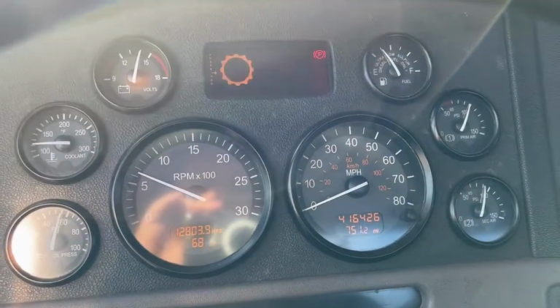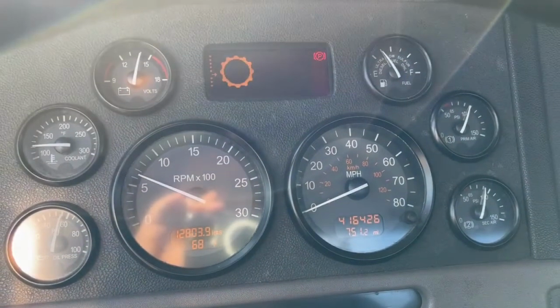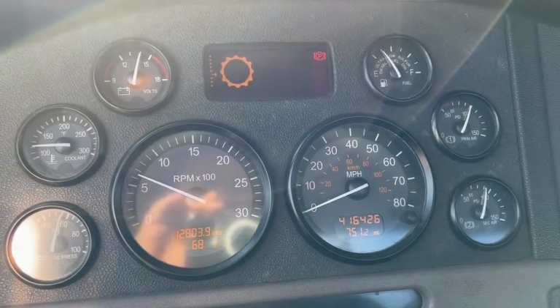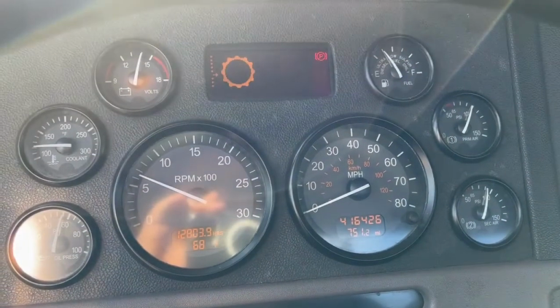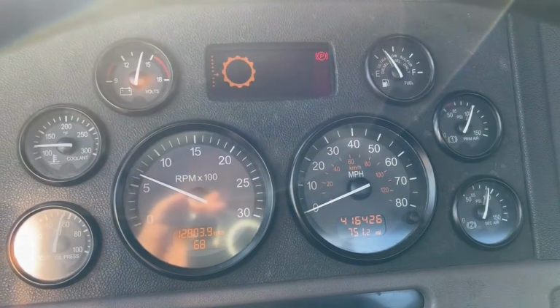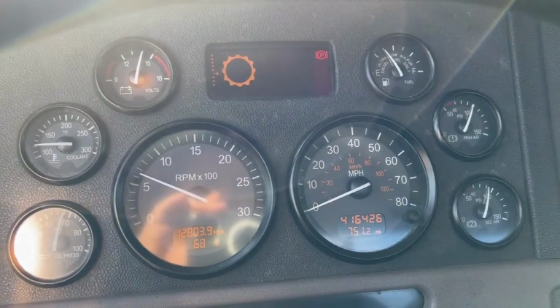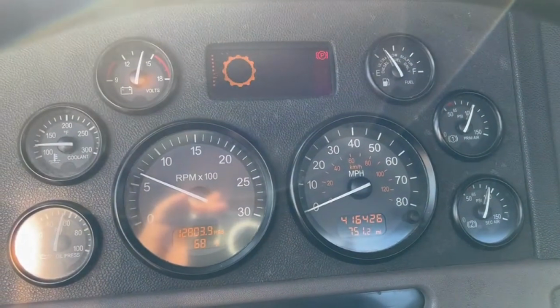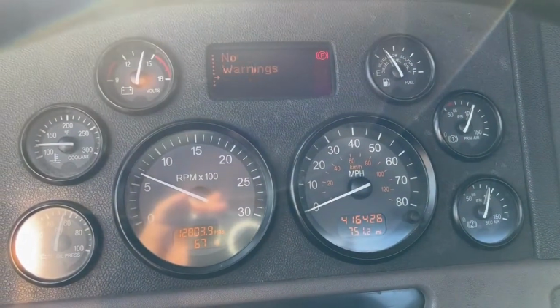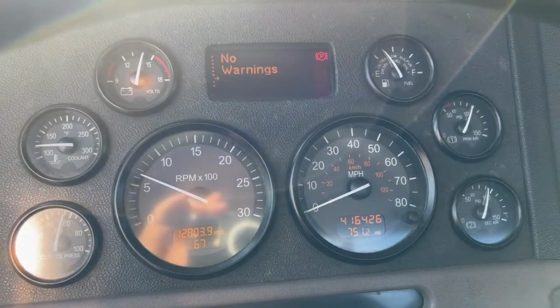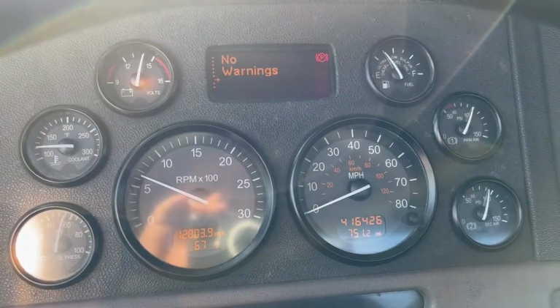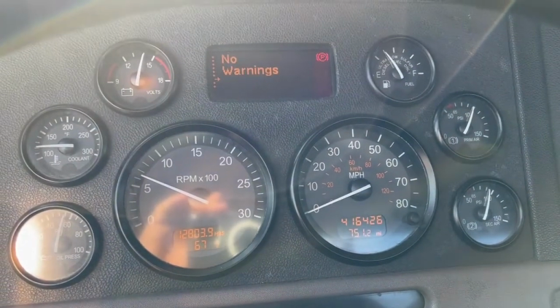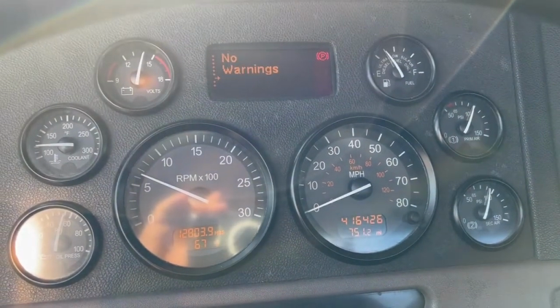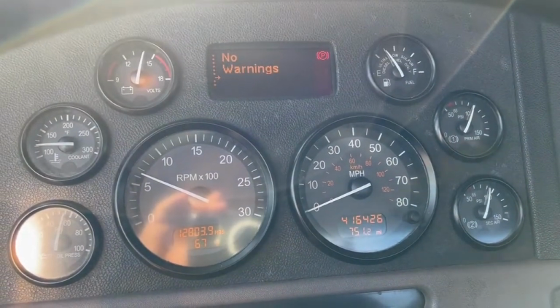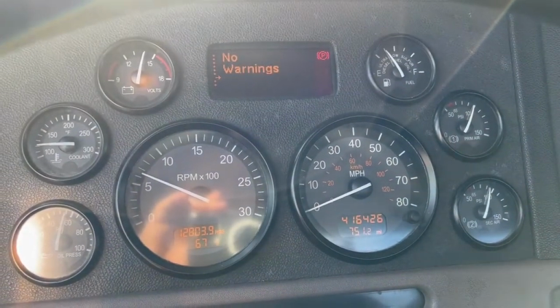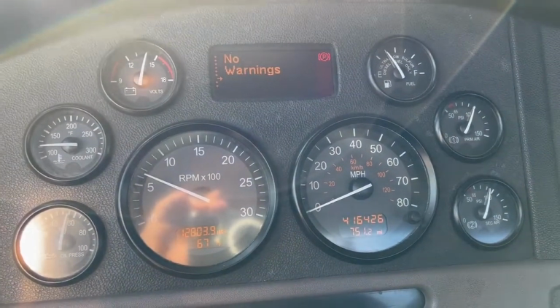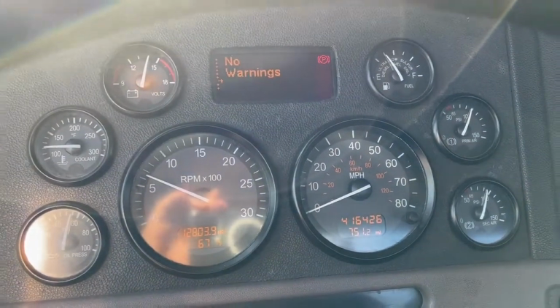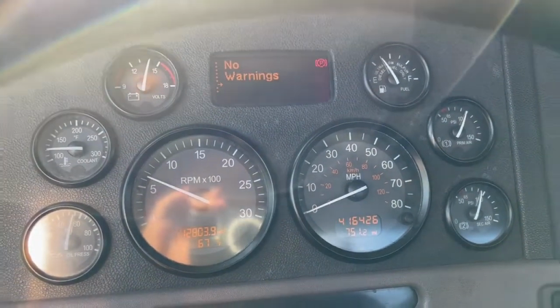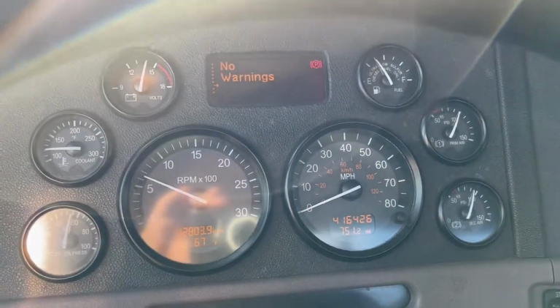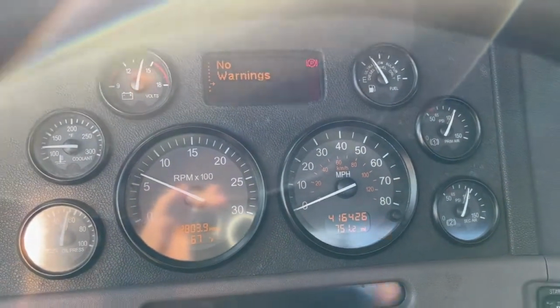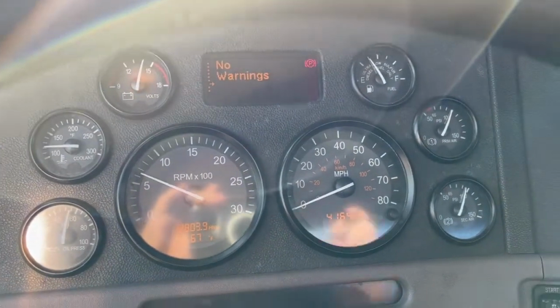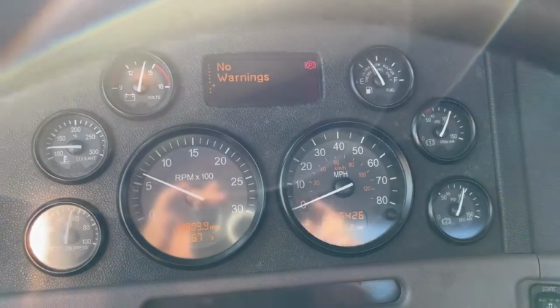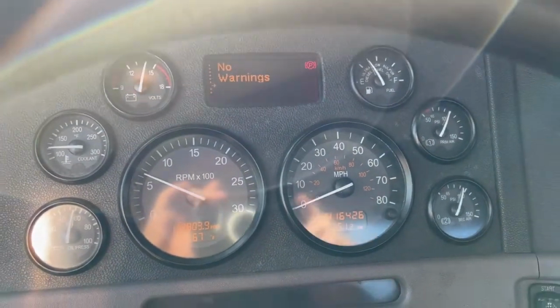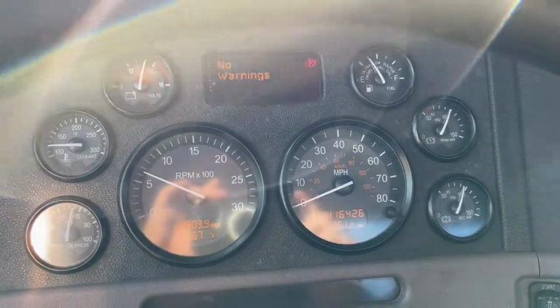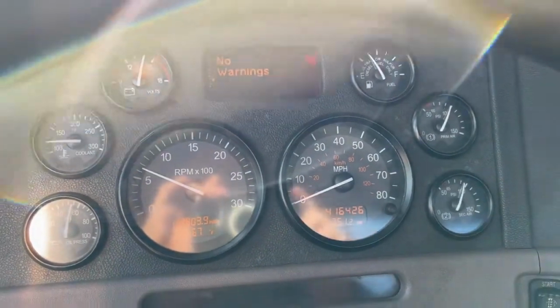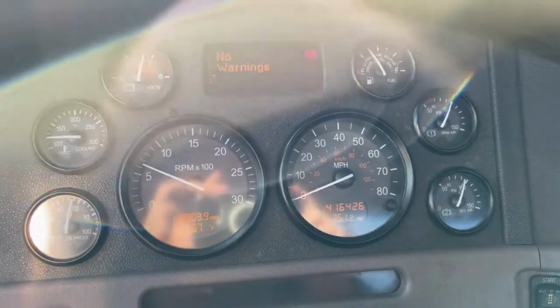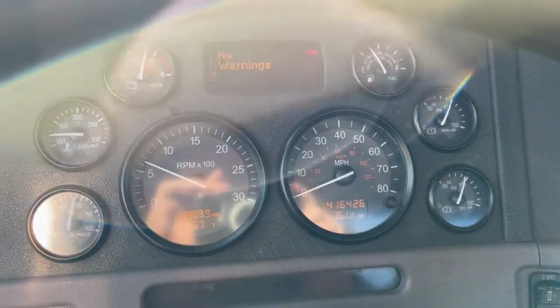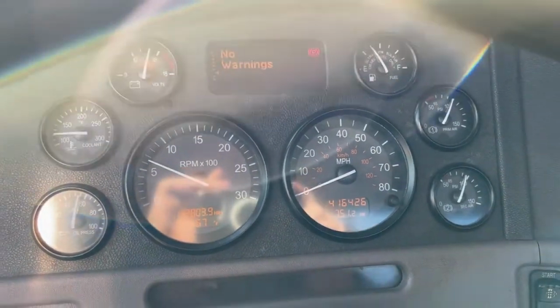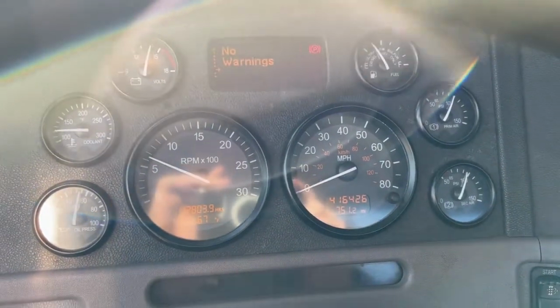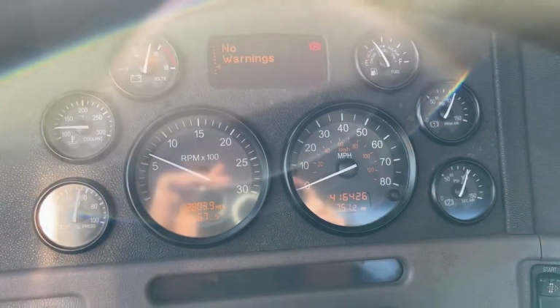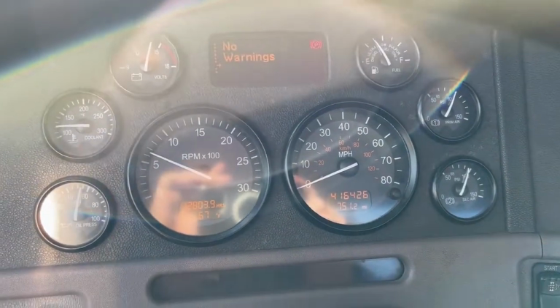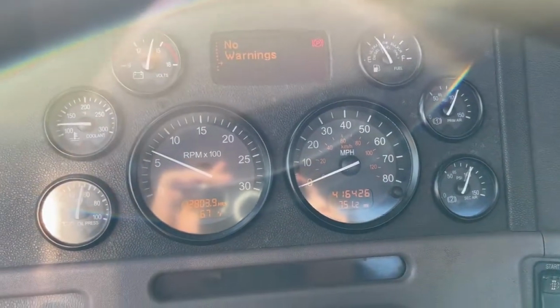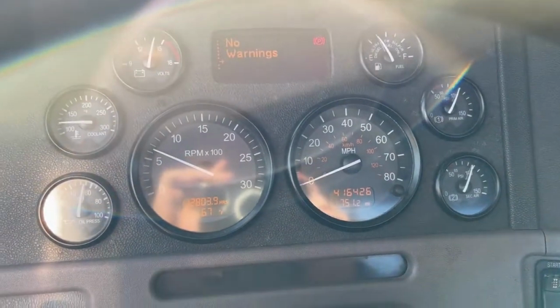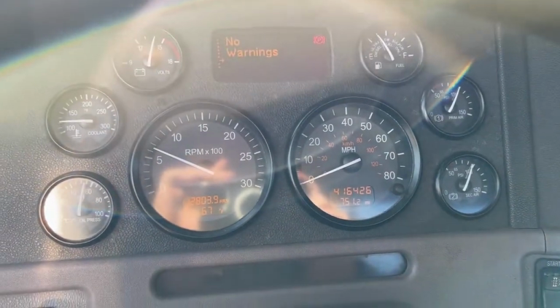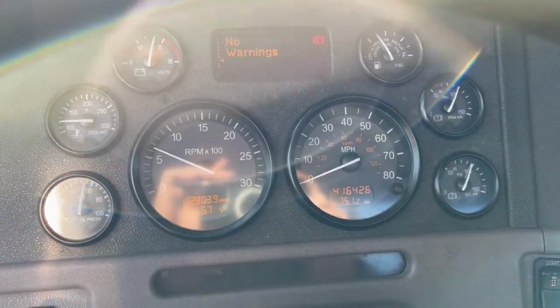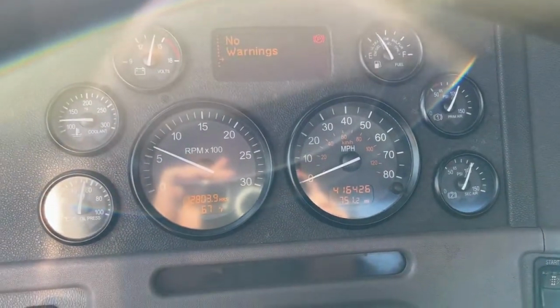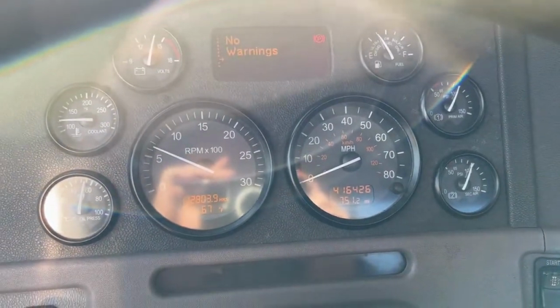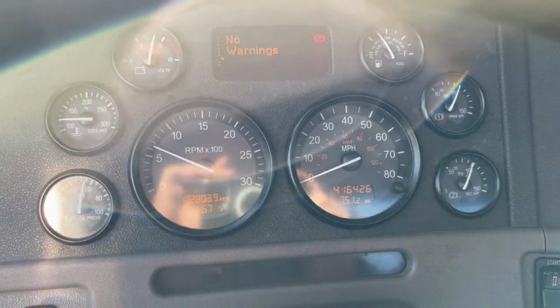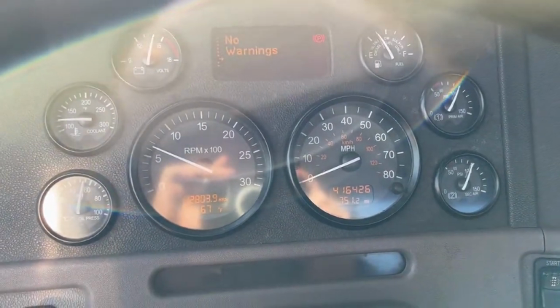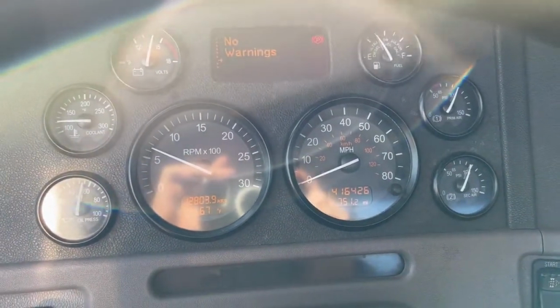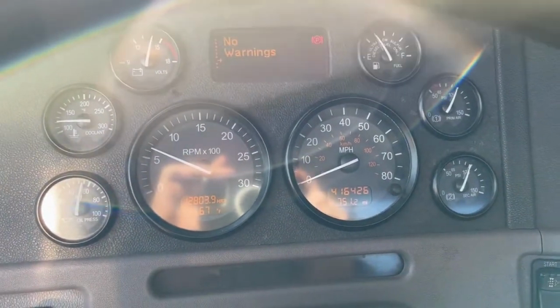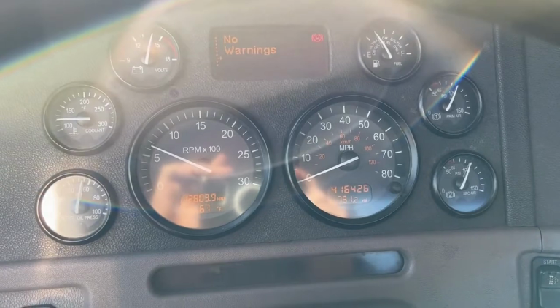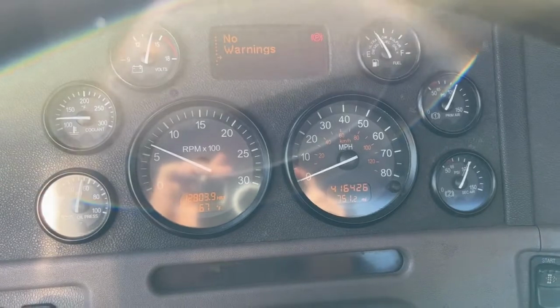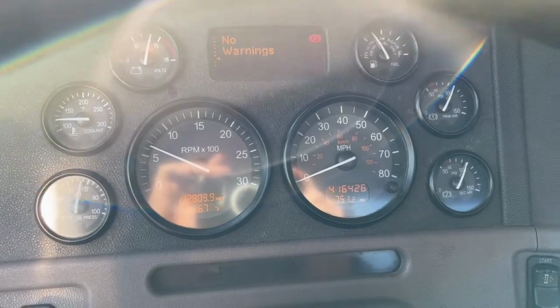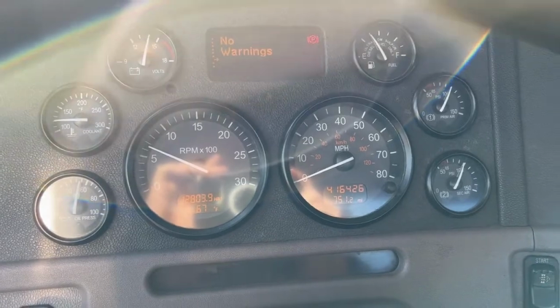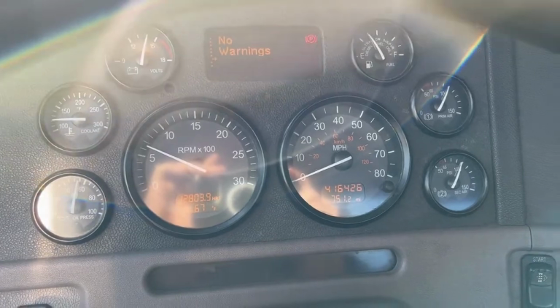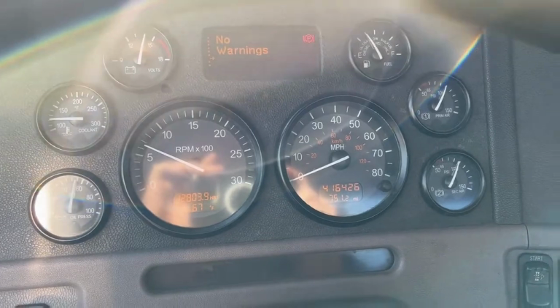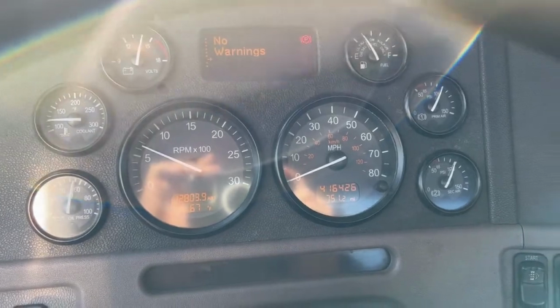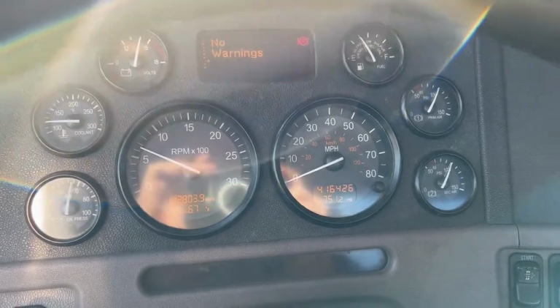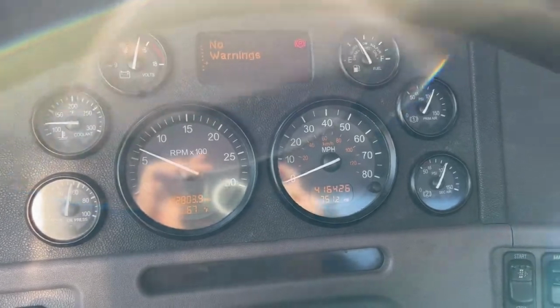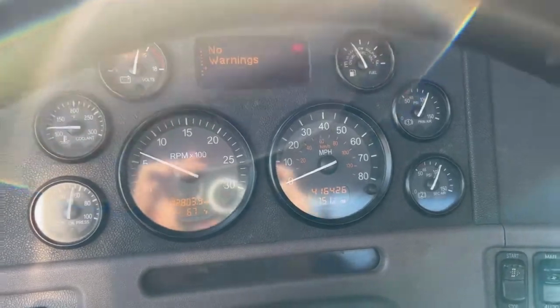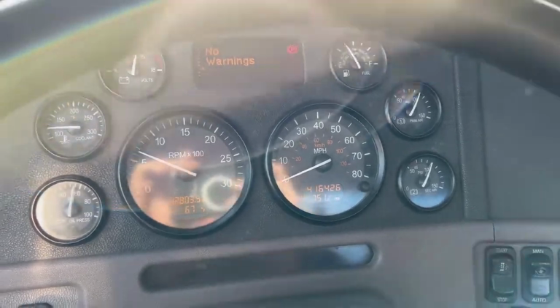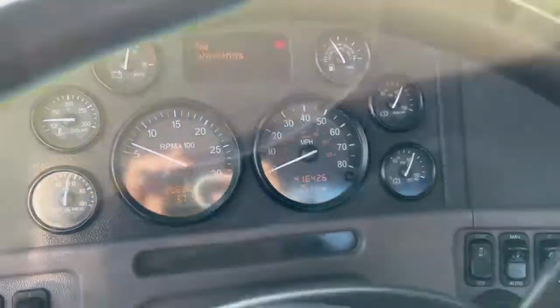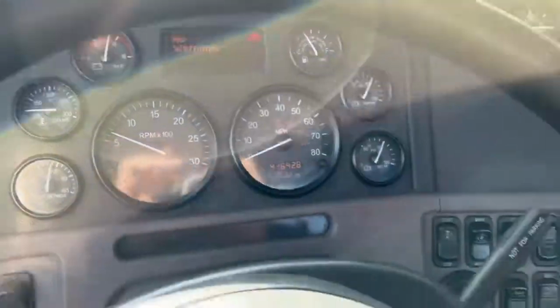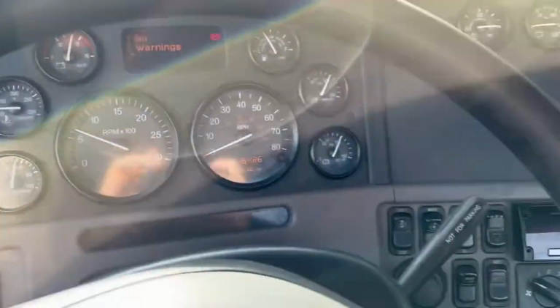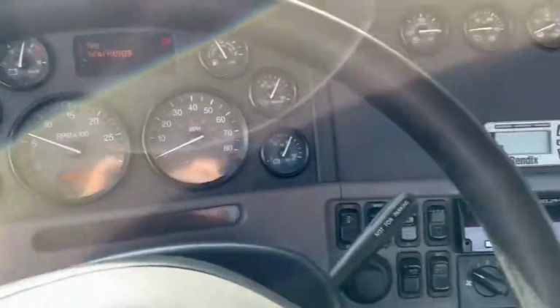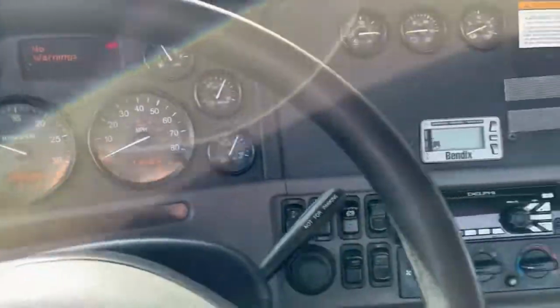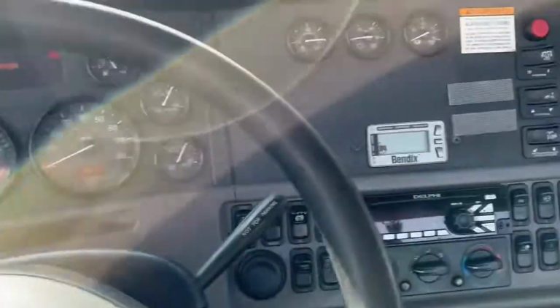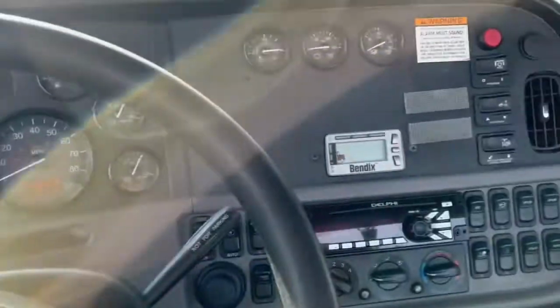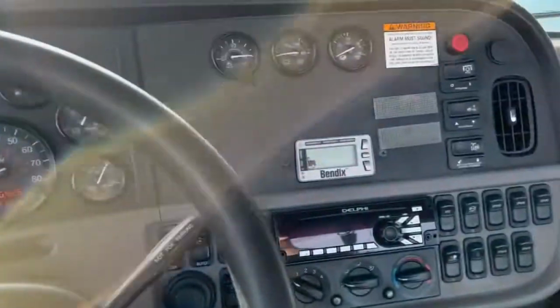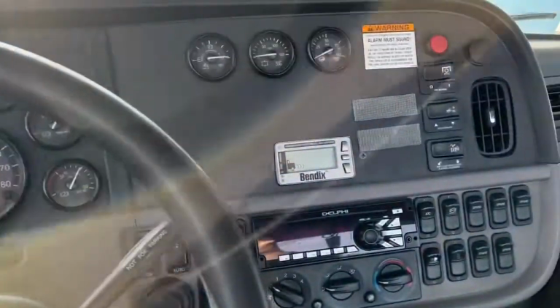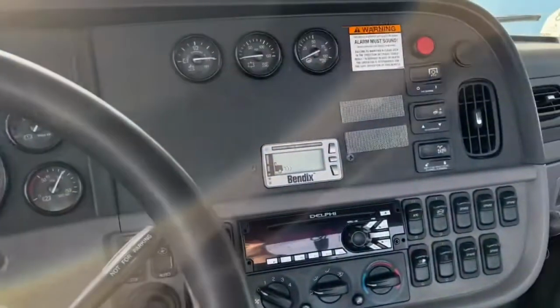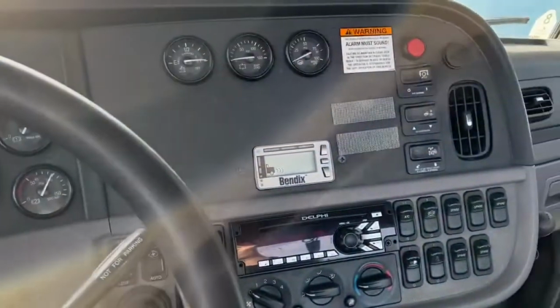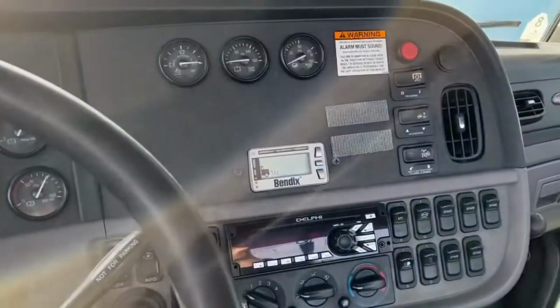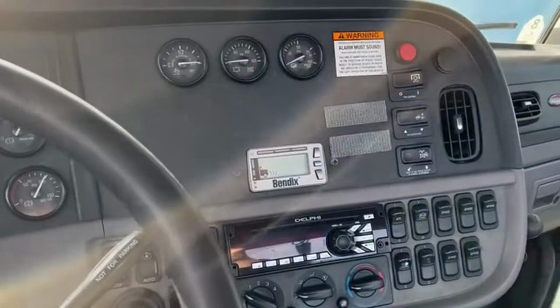No fault codes at the moment, no check engine lights. 416,426 on the miles.